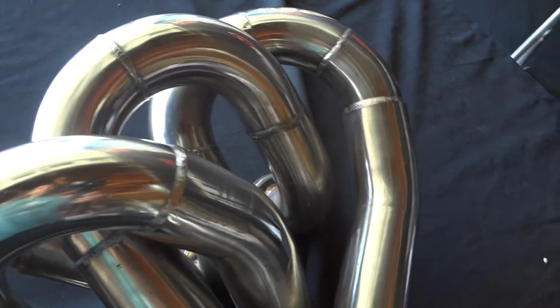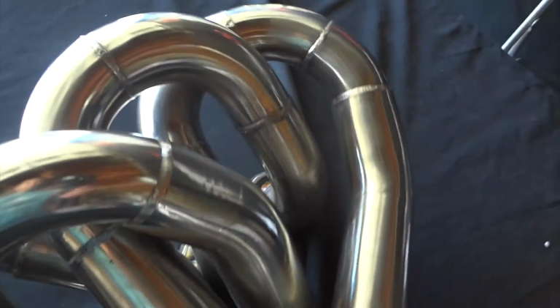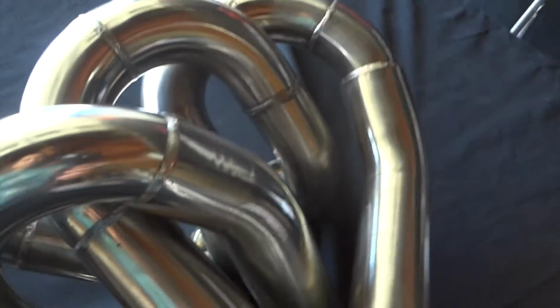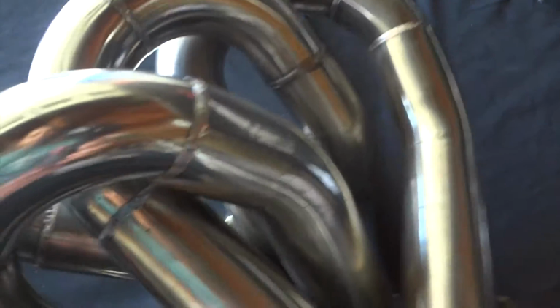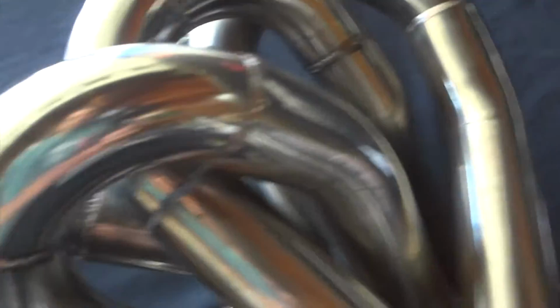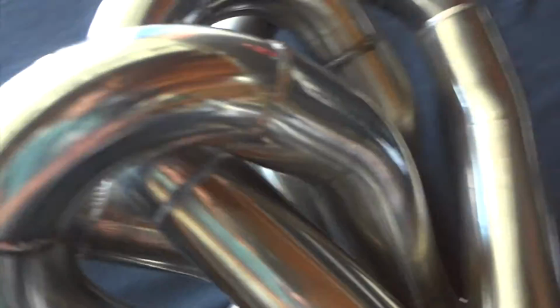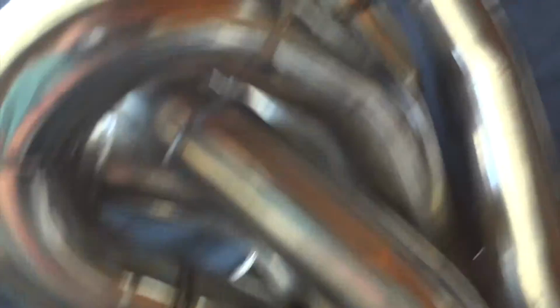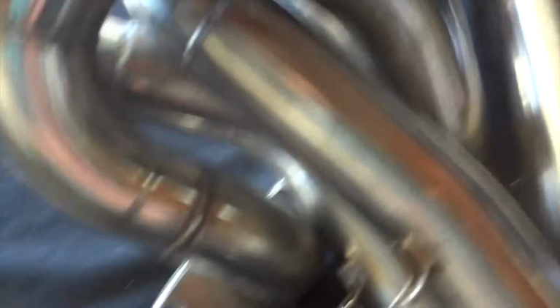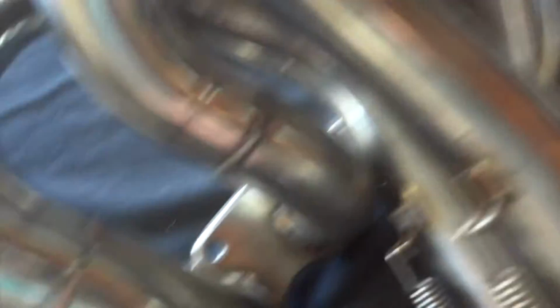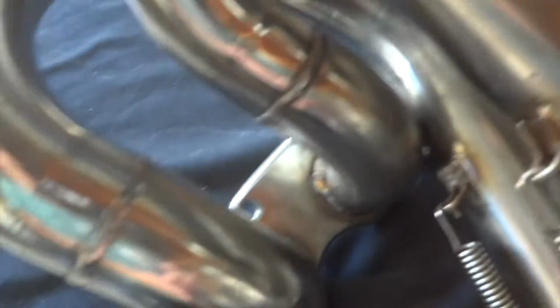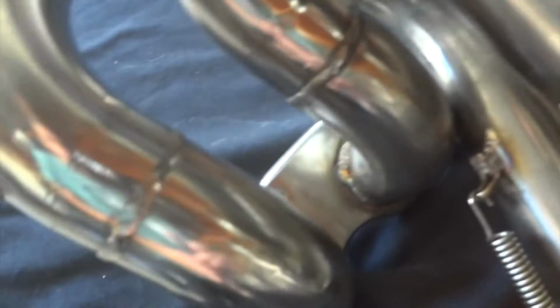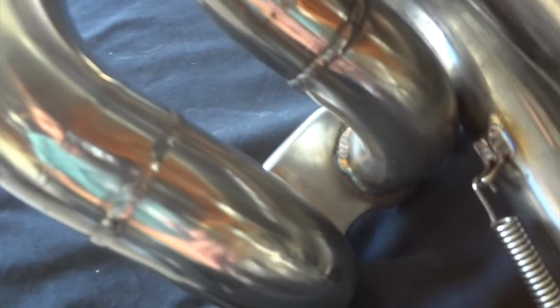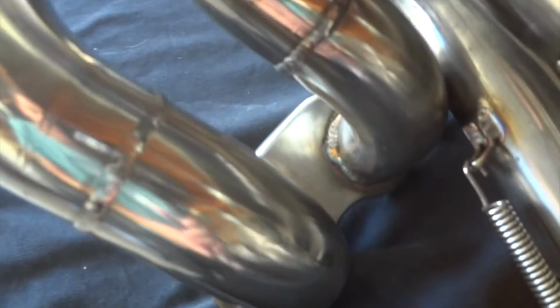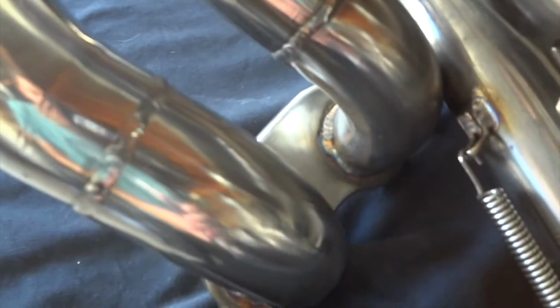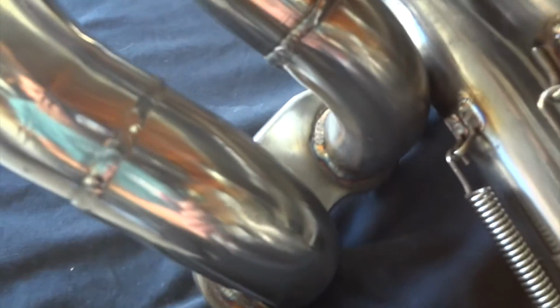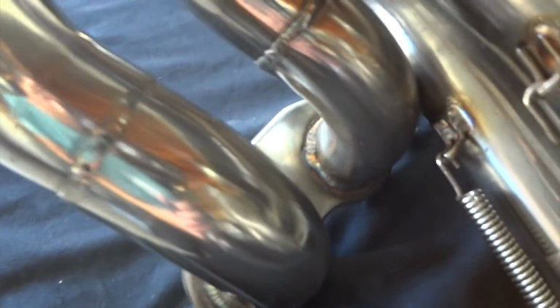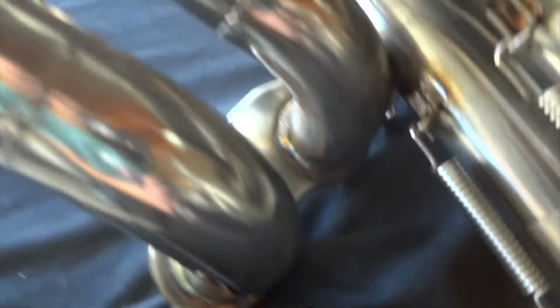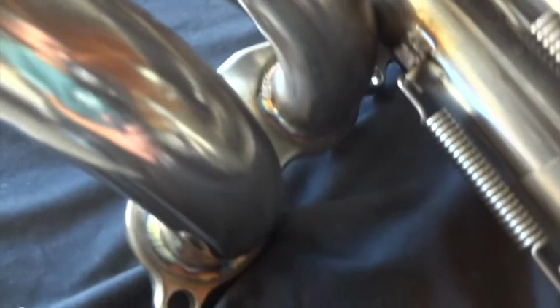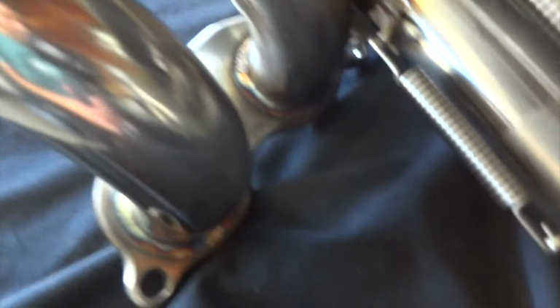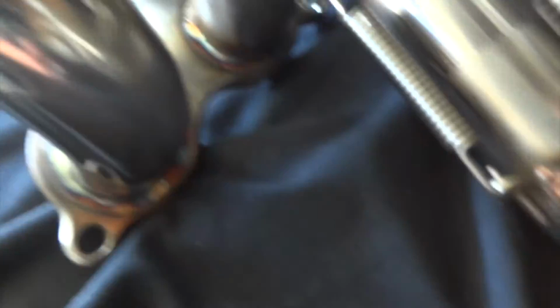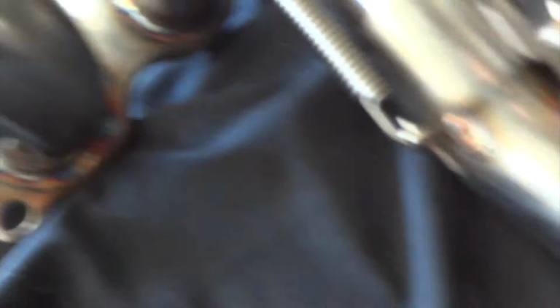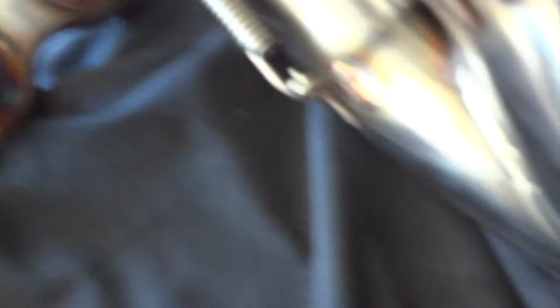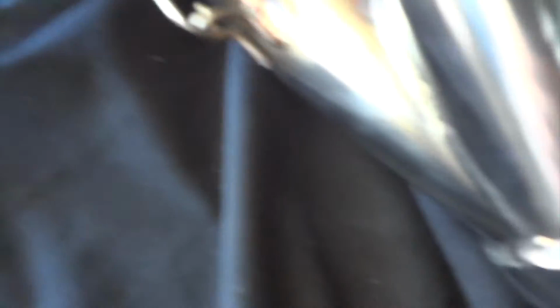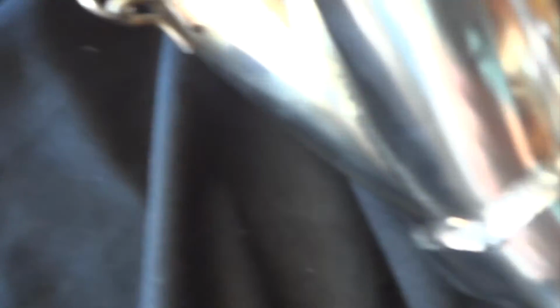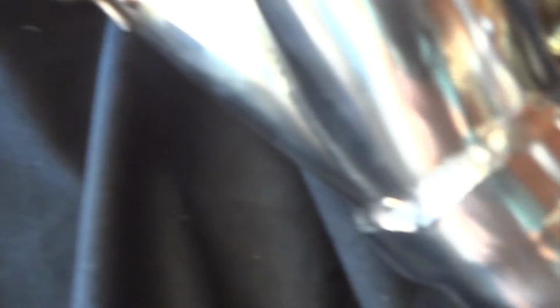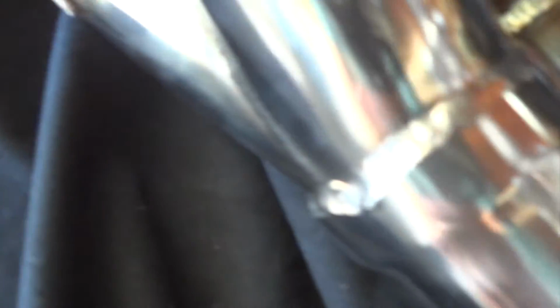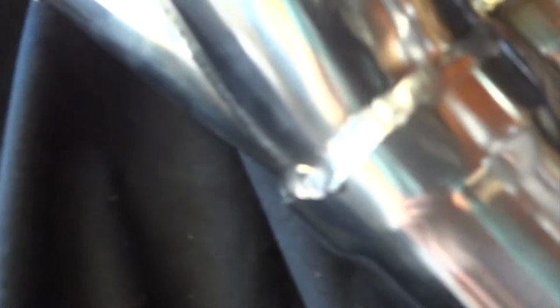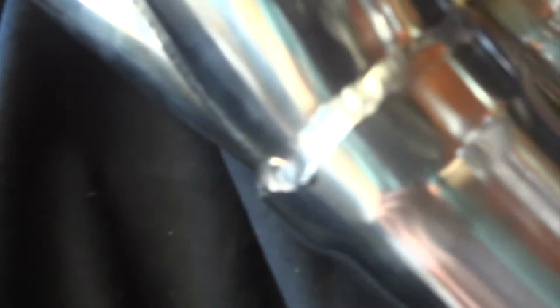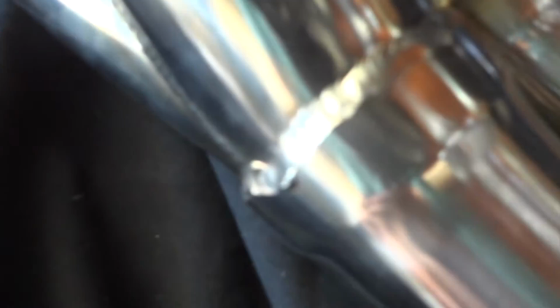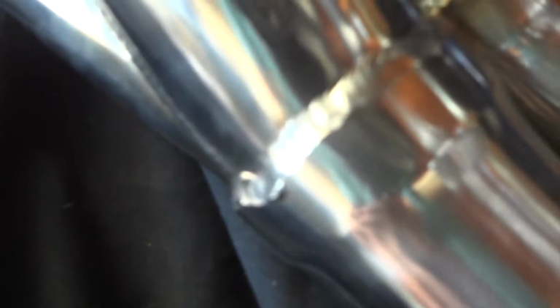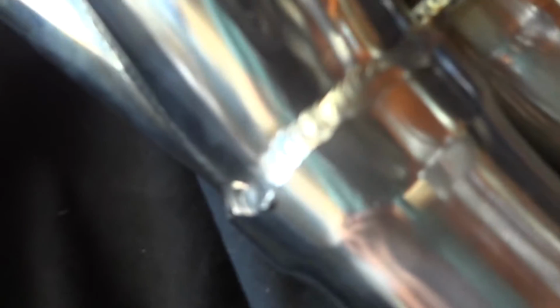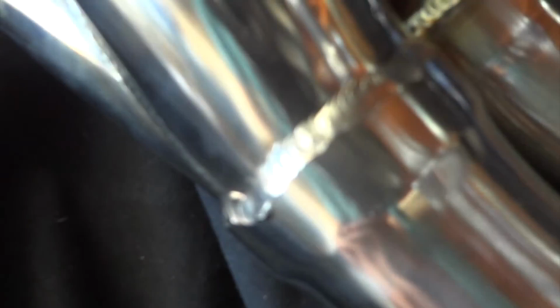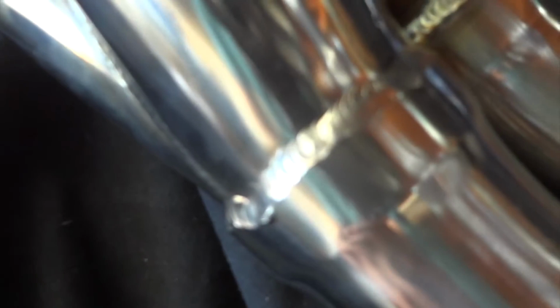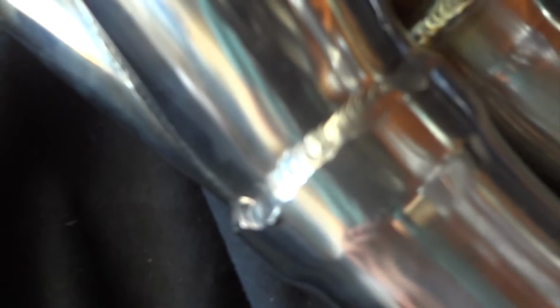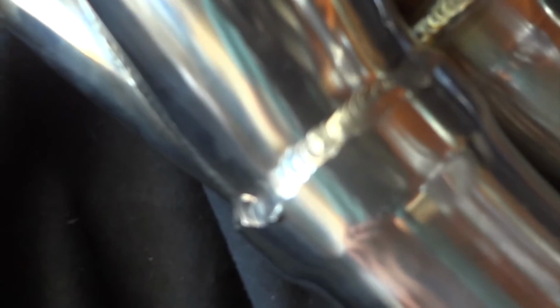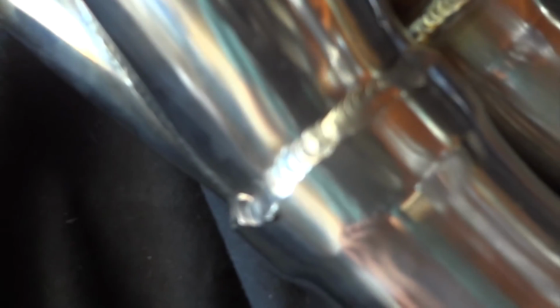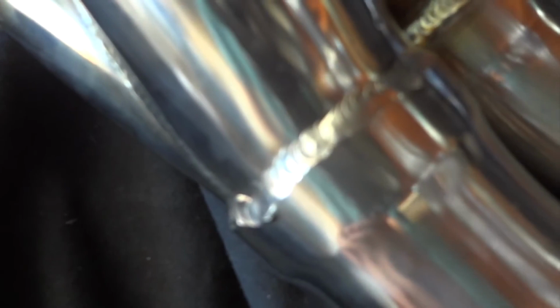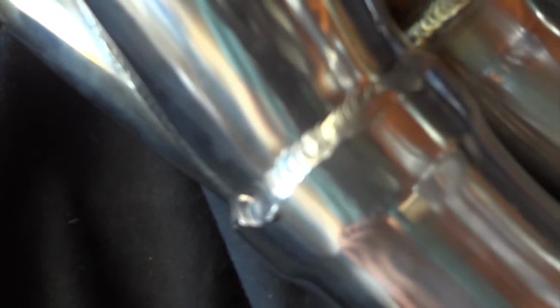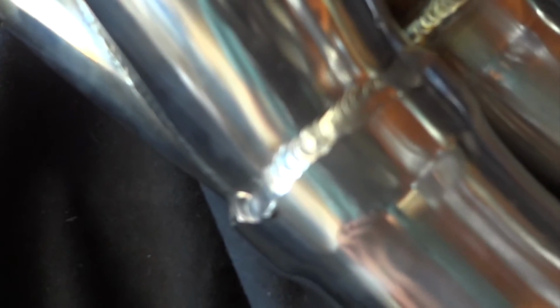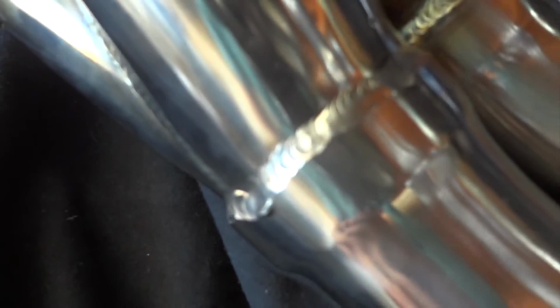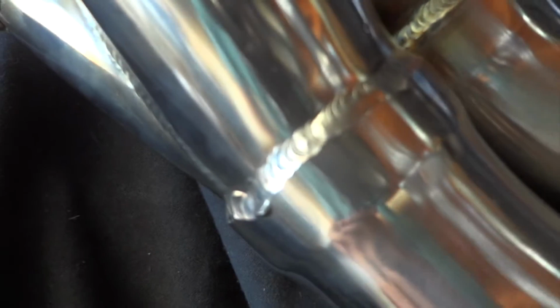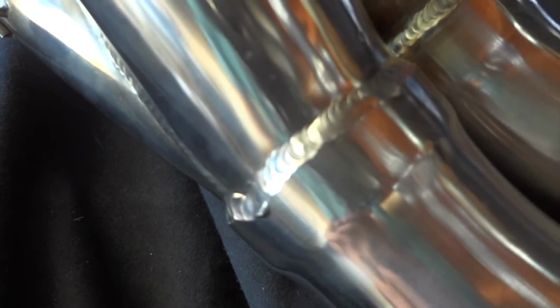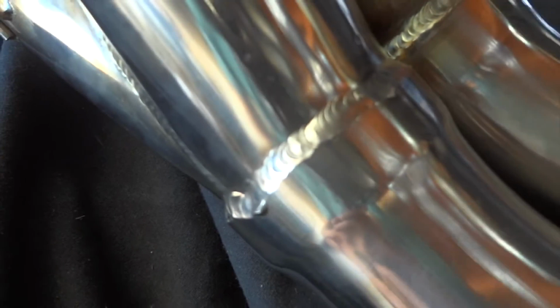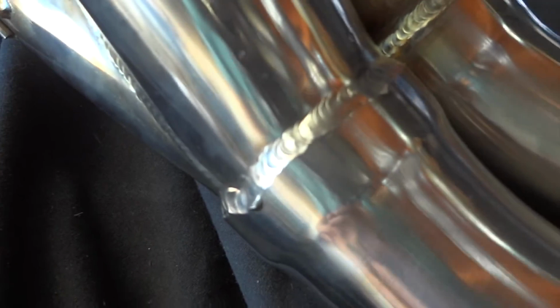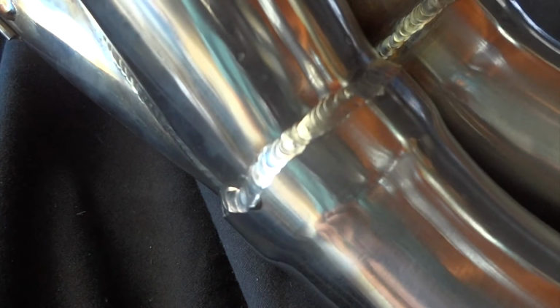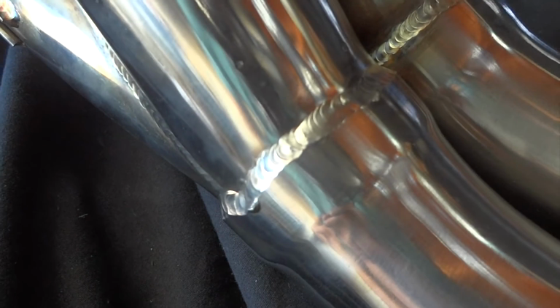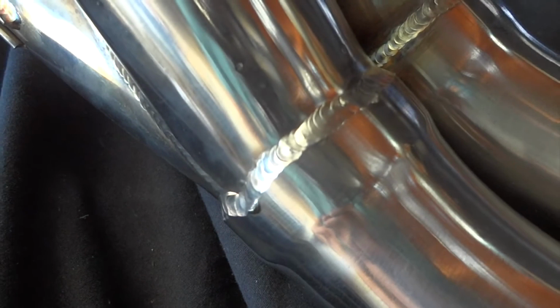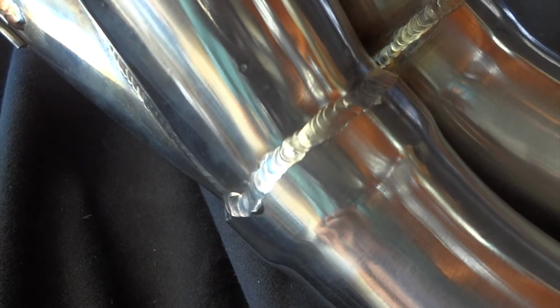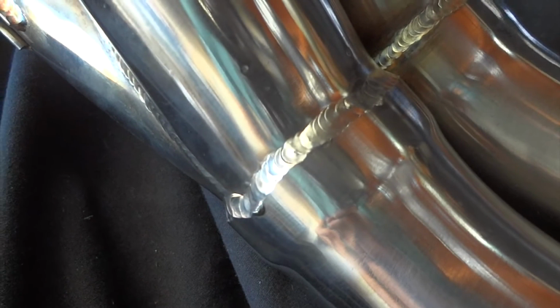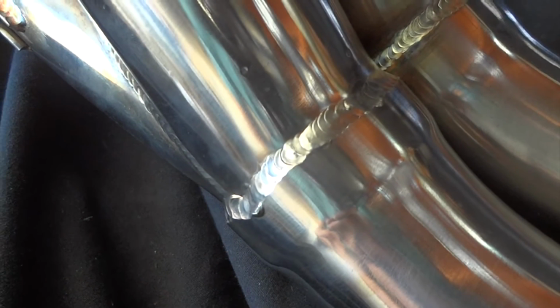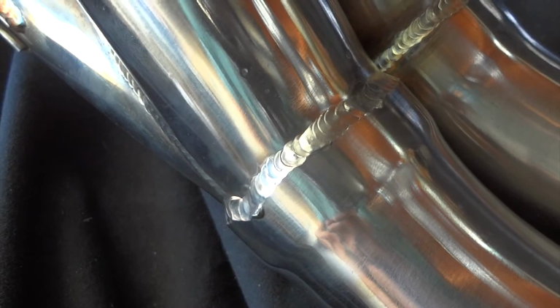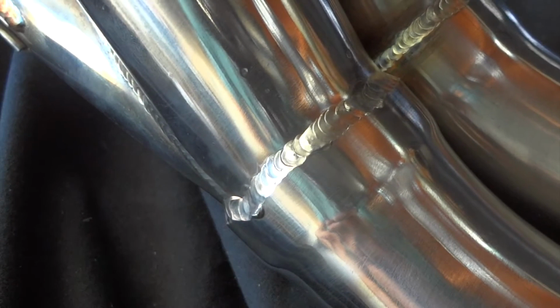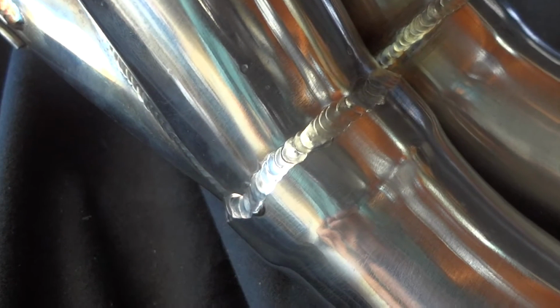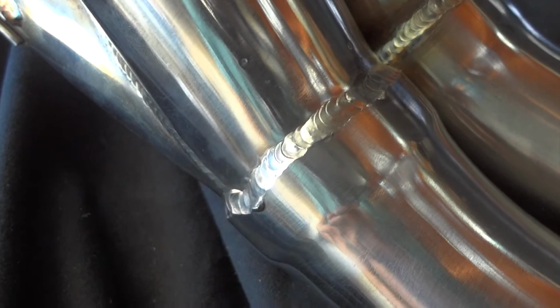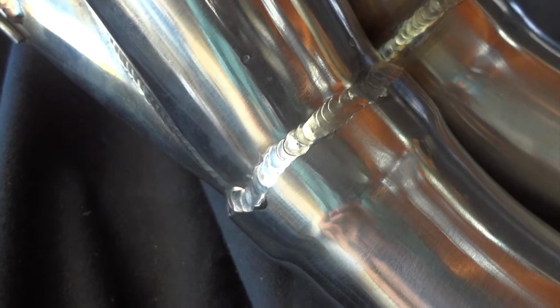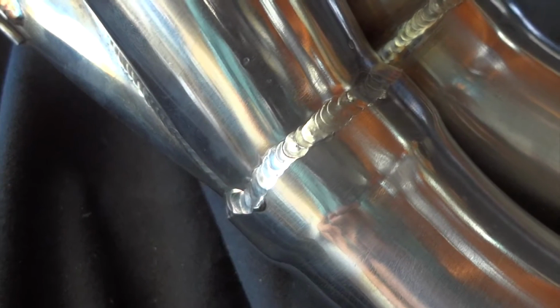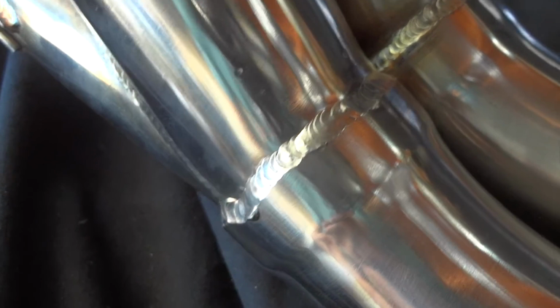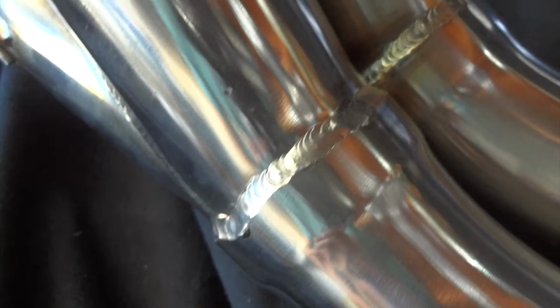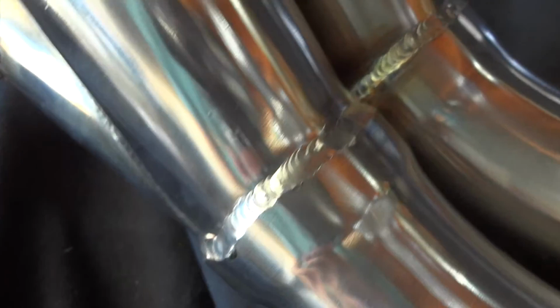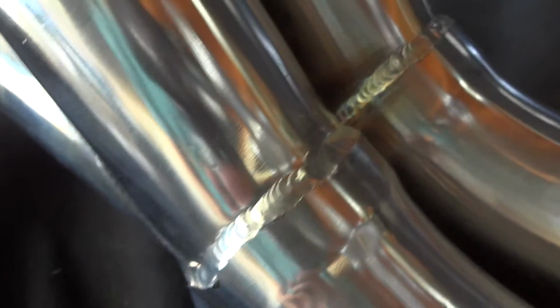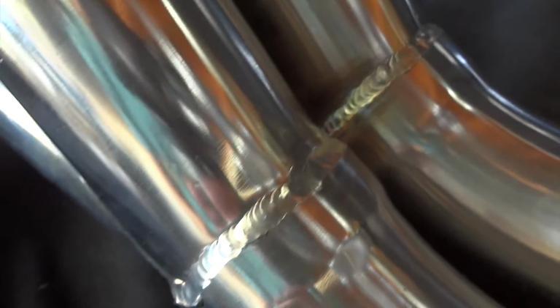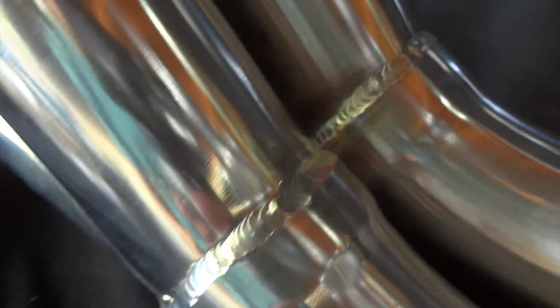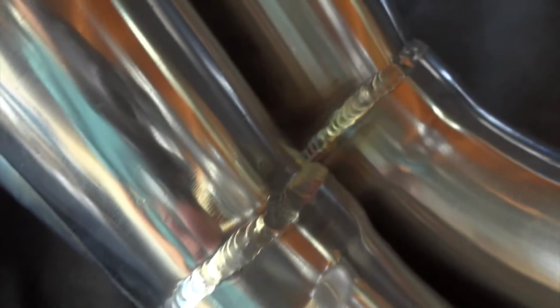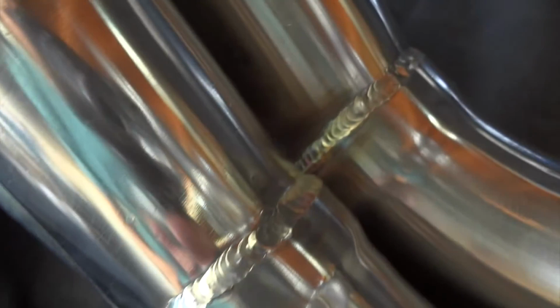Just check out the welds — they're decent. They're not terrible.